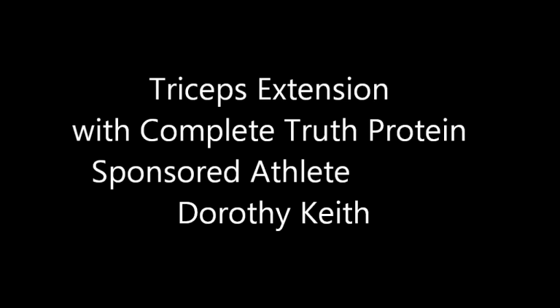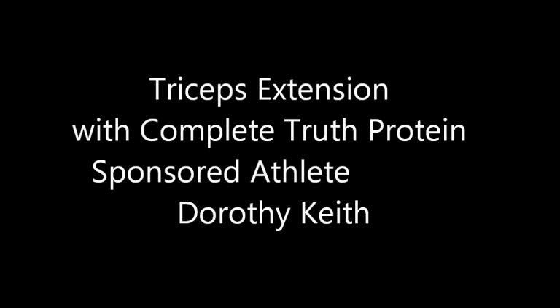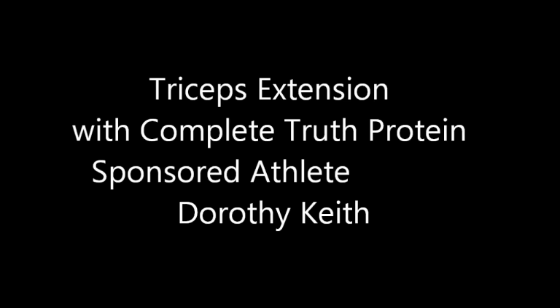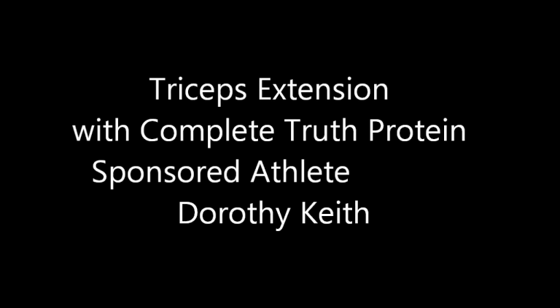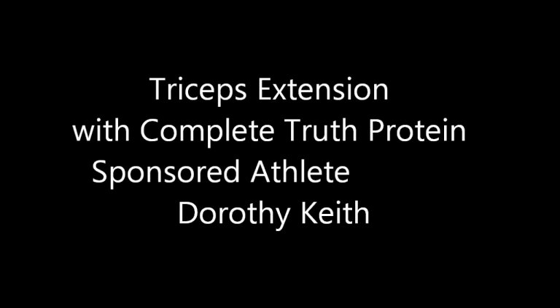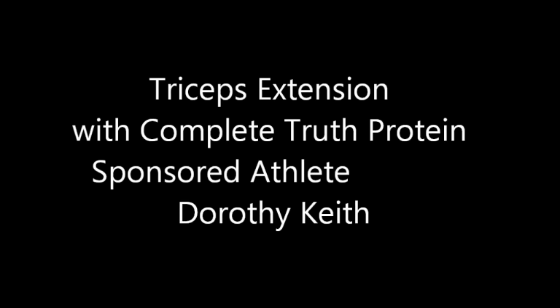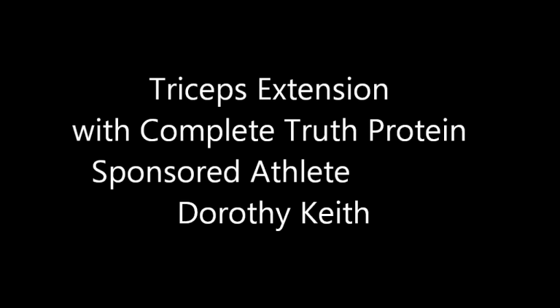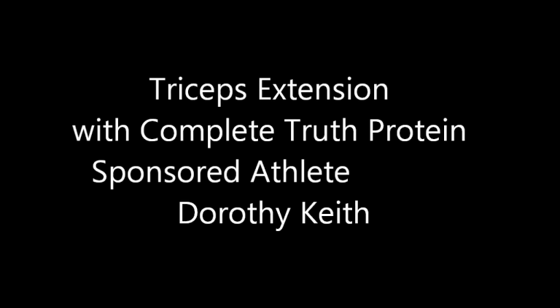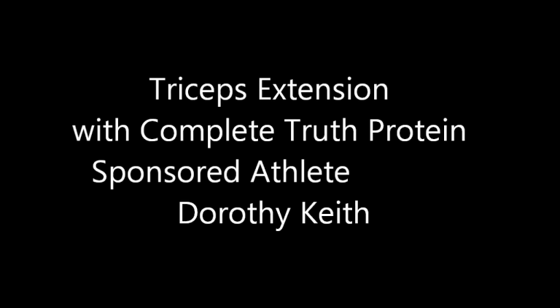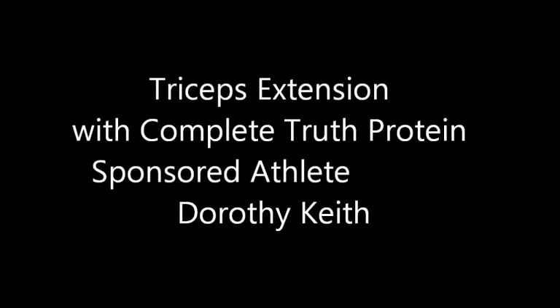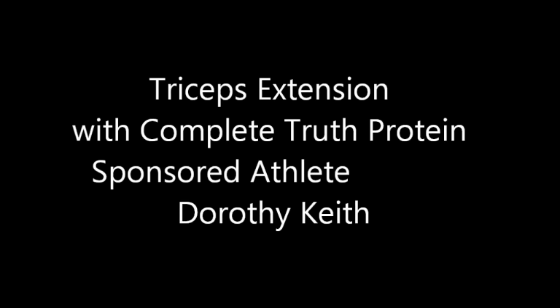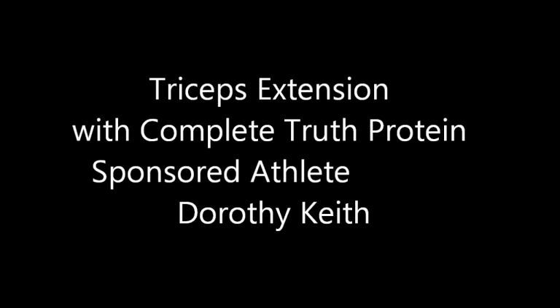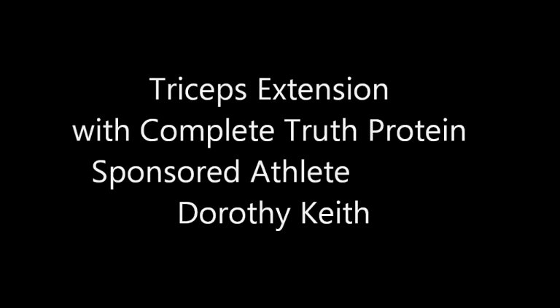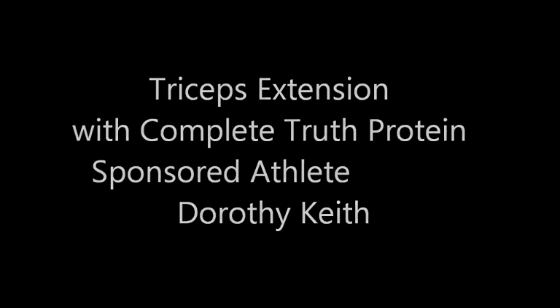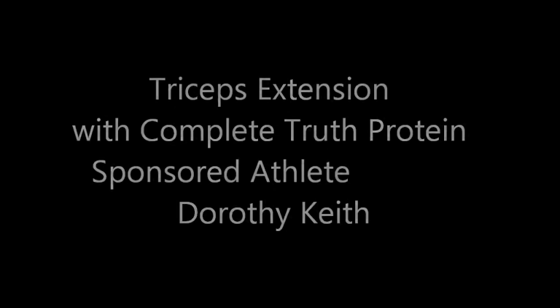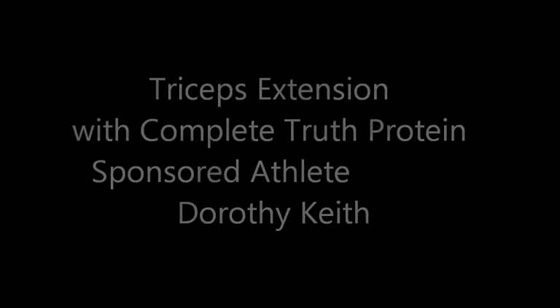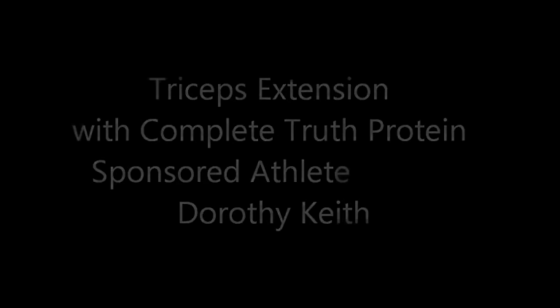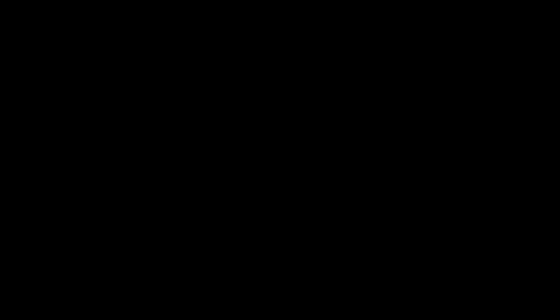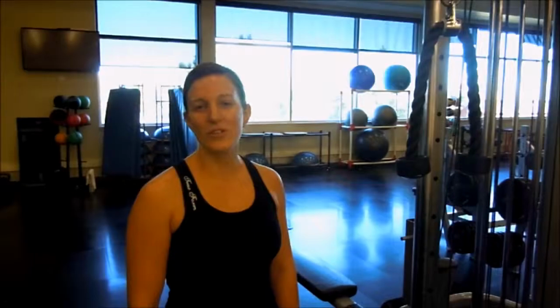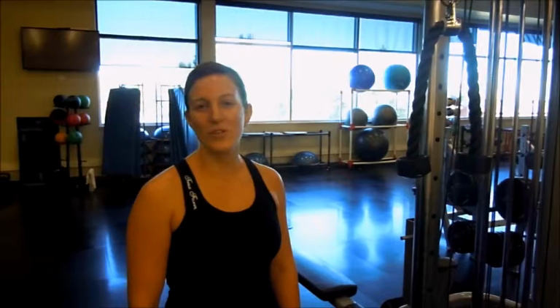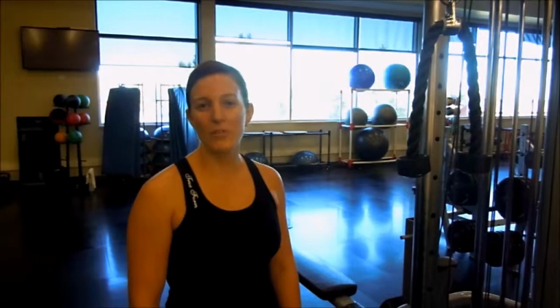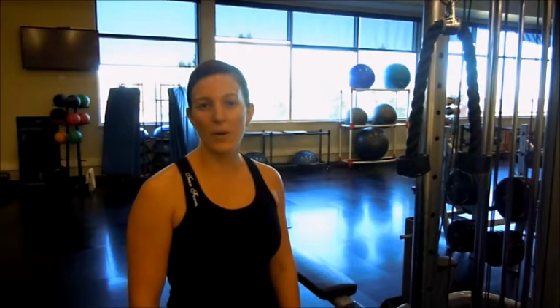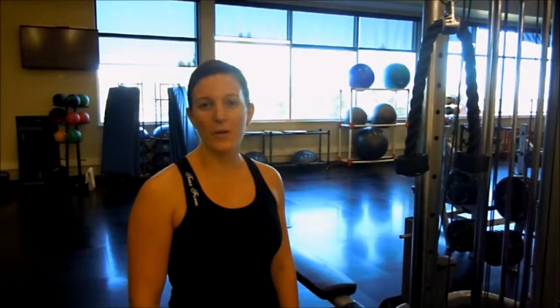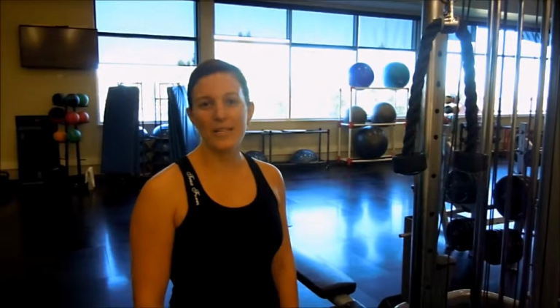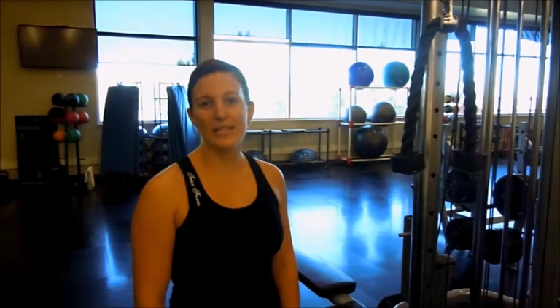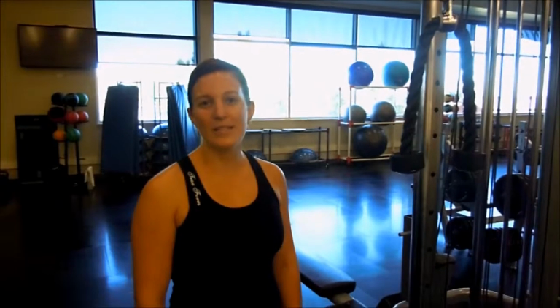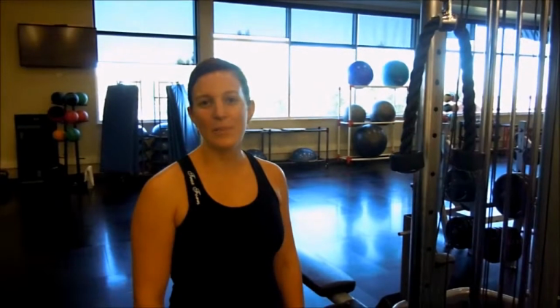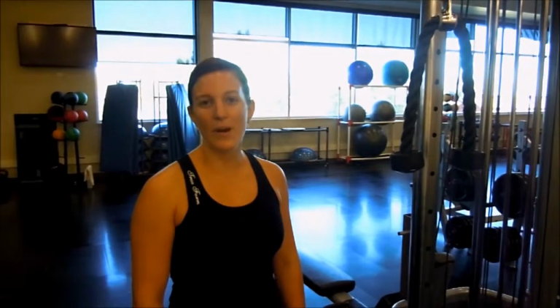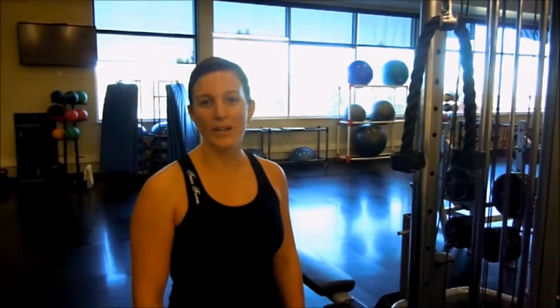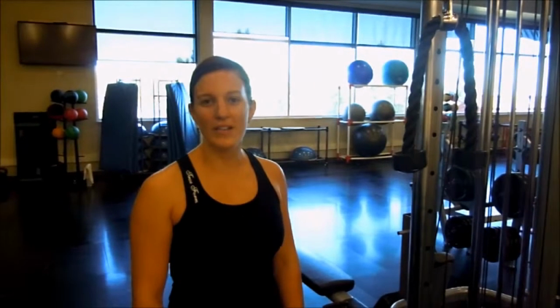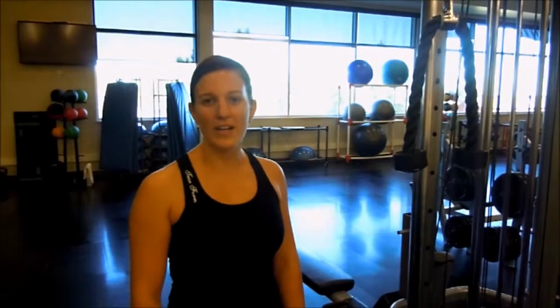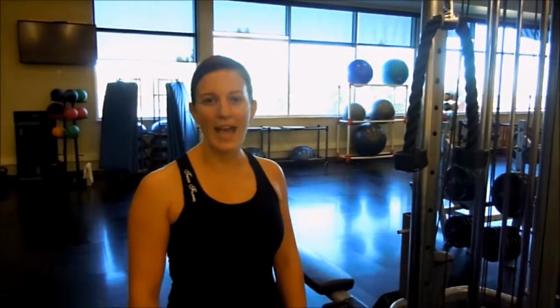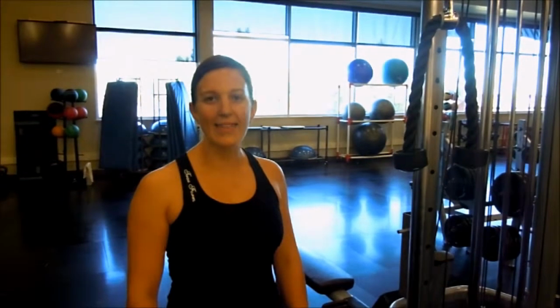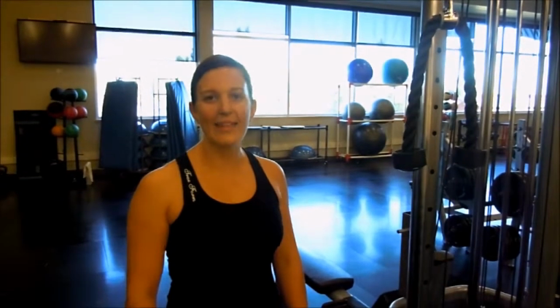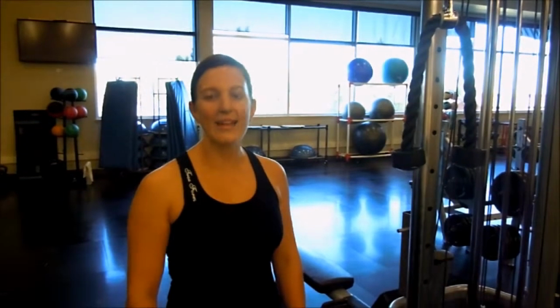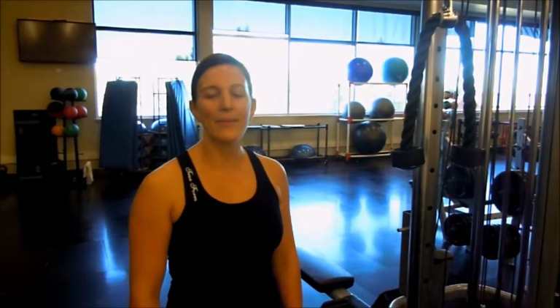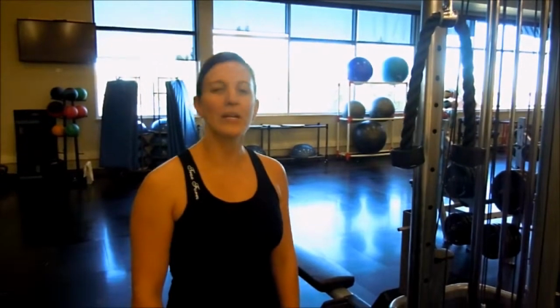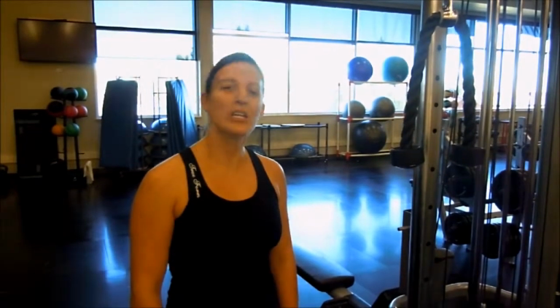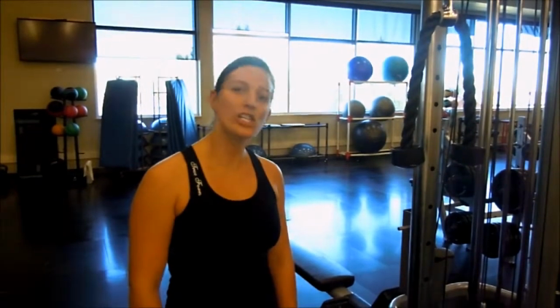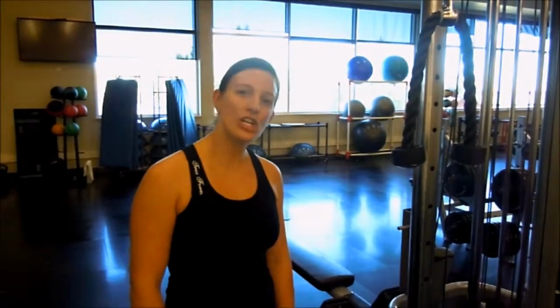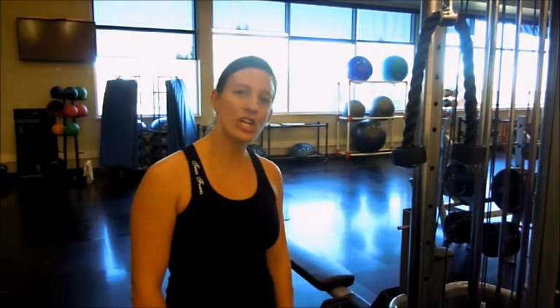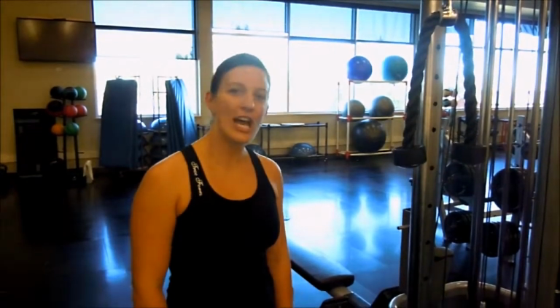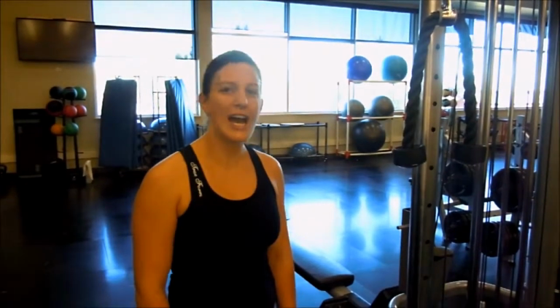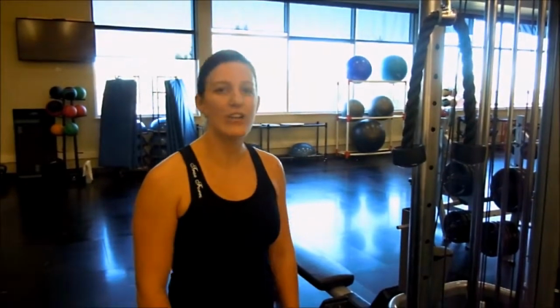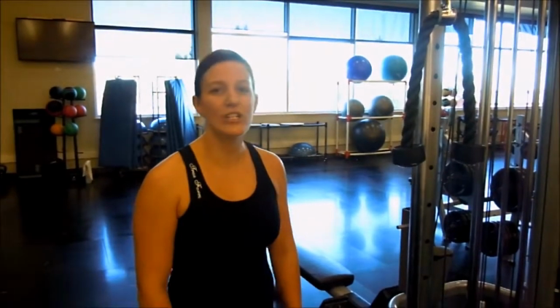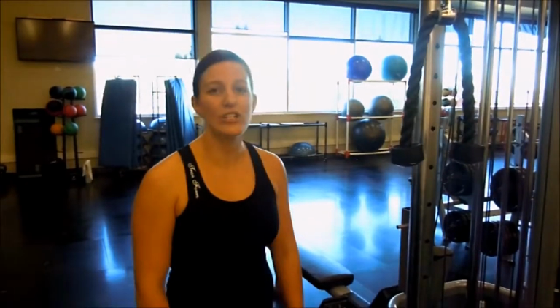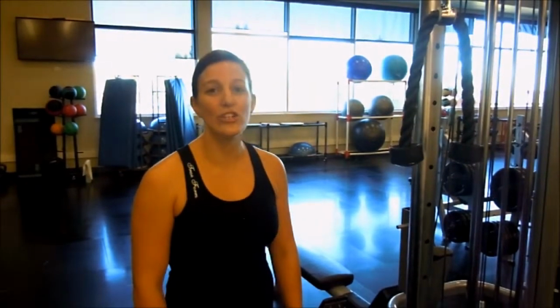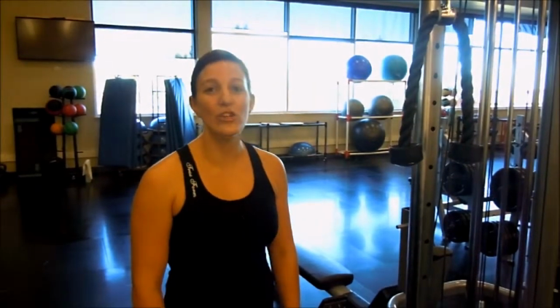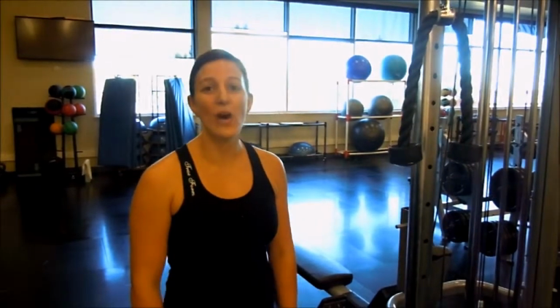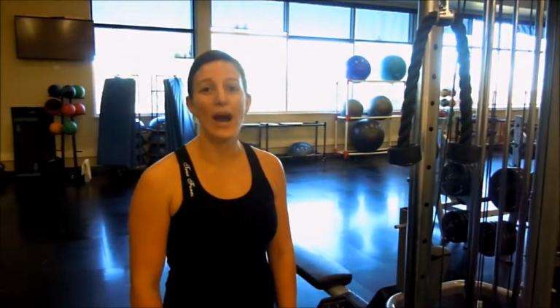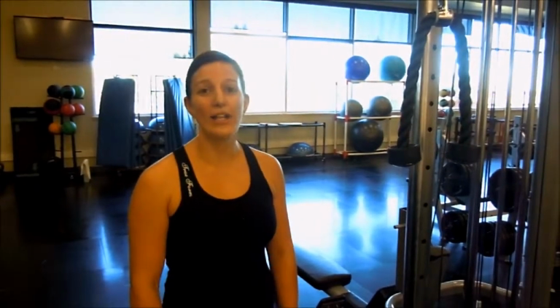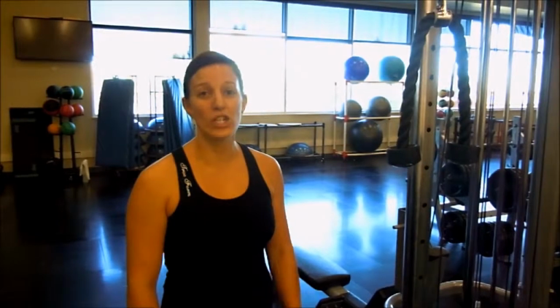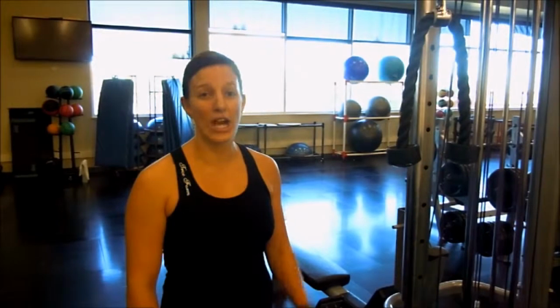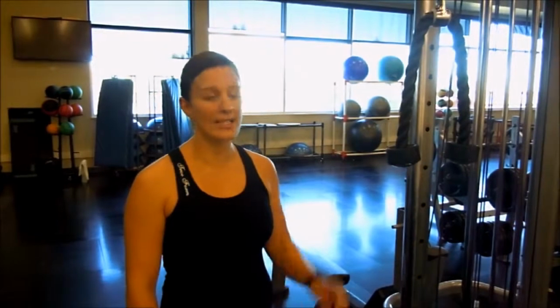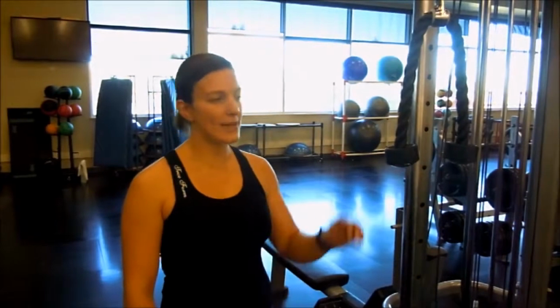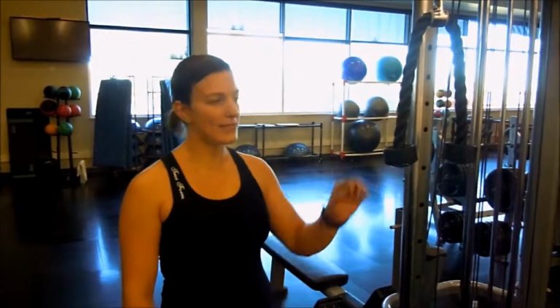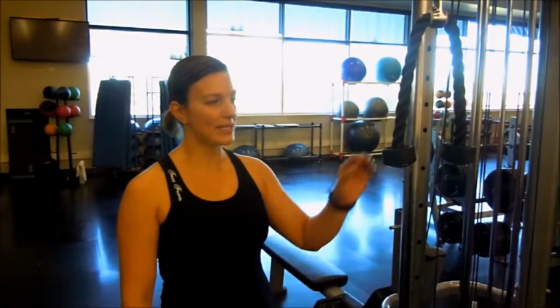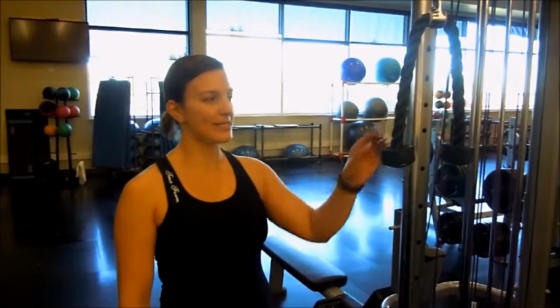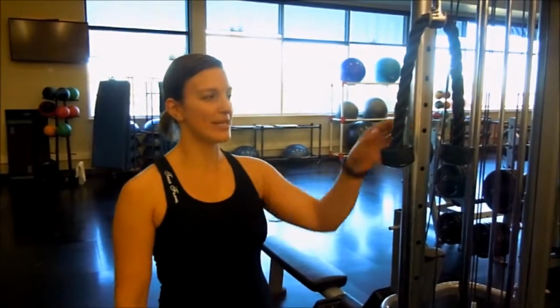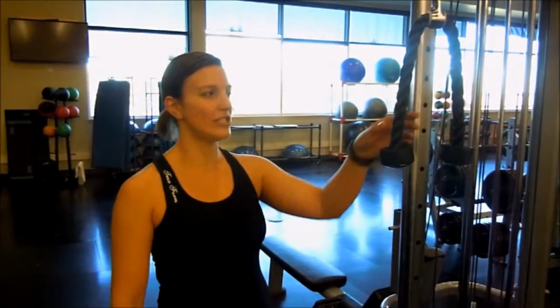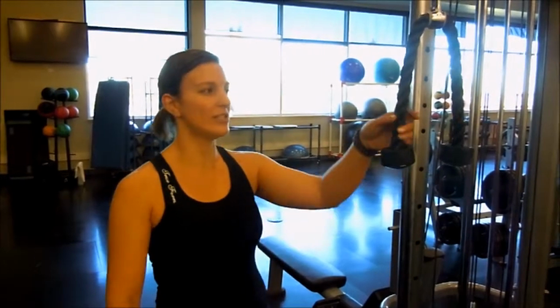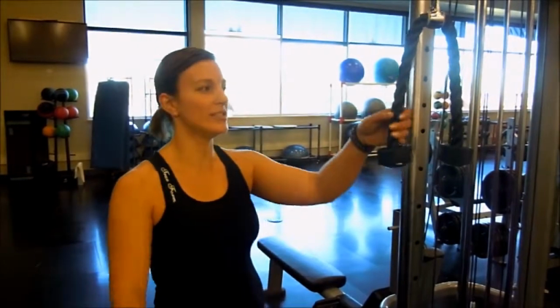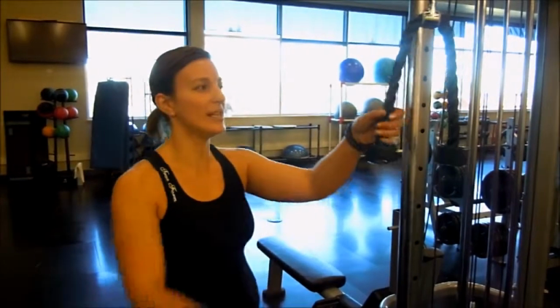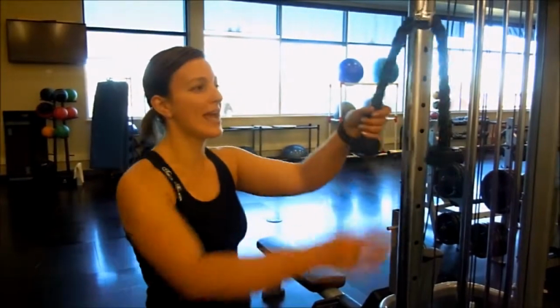Hi, I'm Dorothy Keith, Complete Truth Protein Sponsored Athlete. I'm going to show you how to do a tricep extension today.